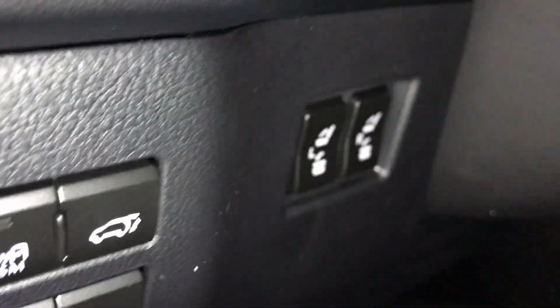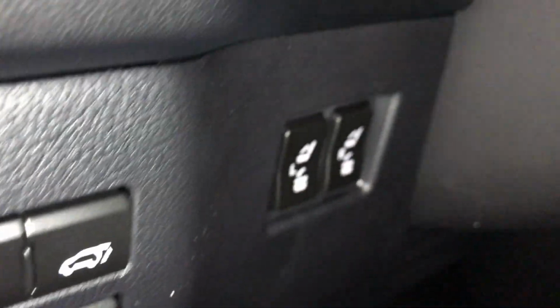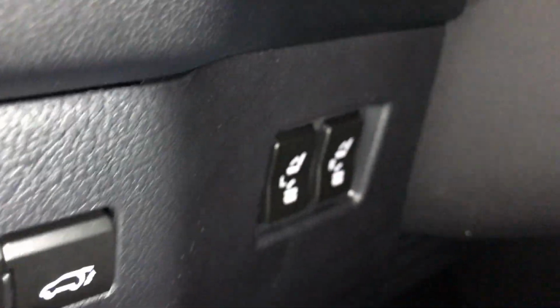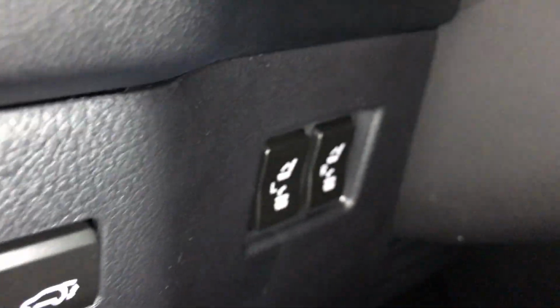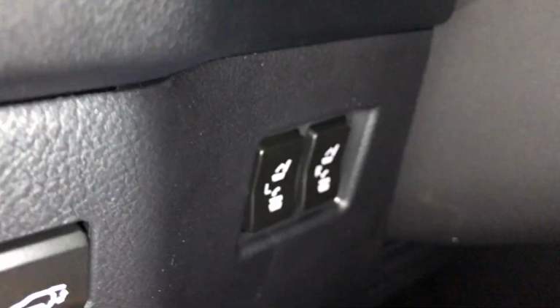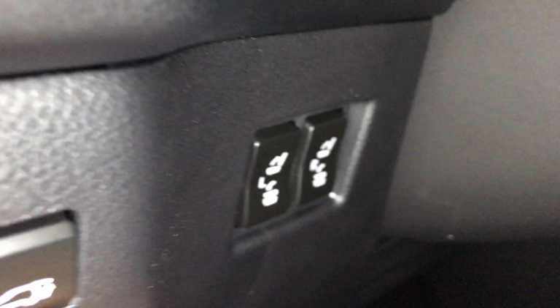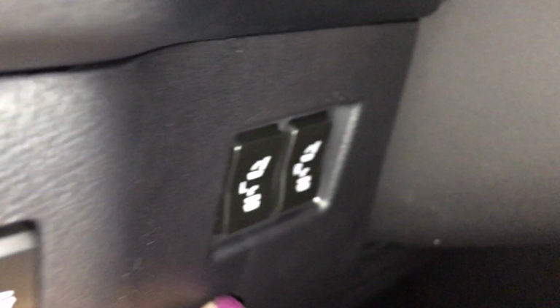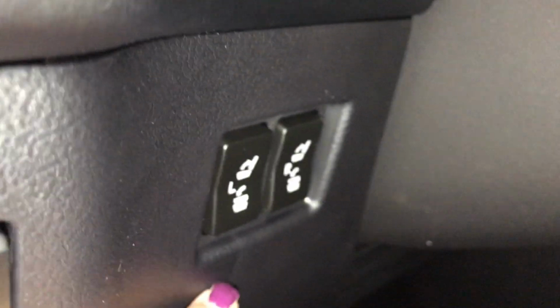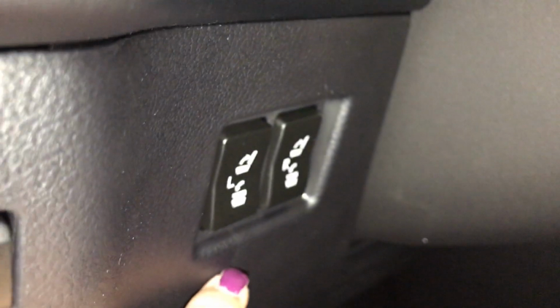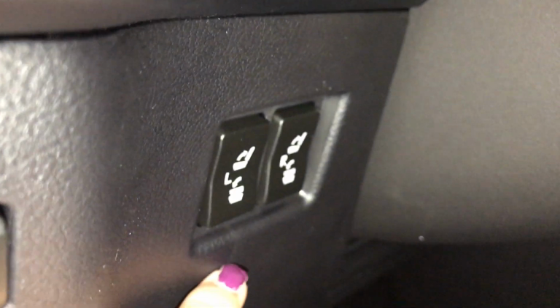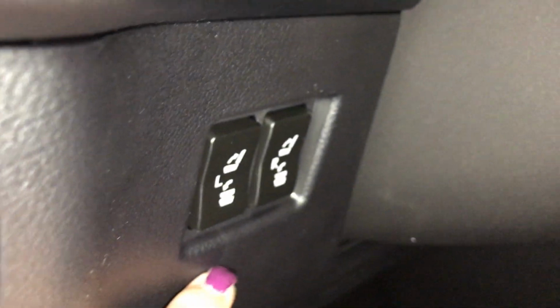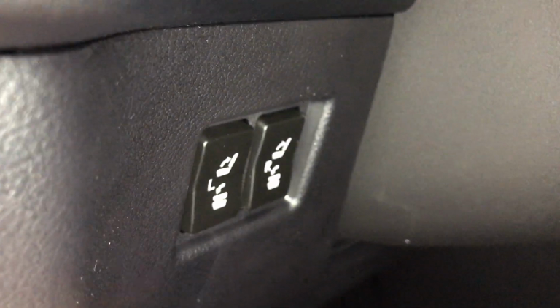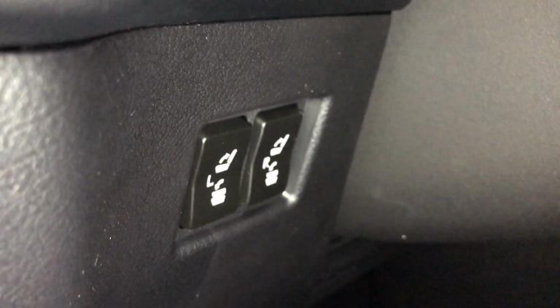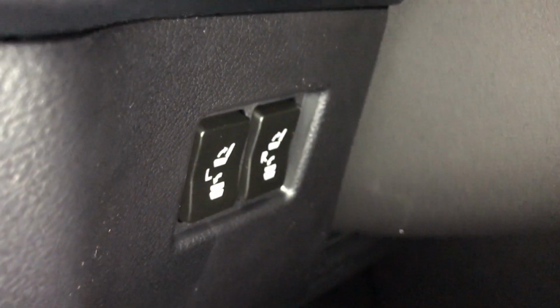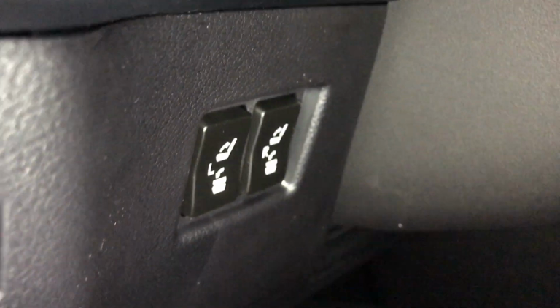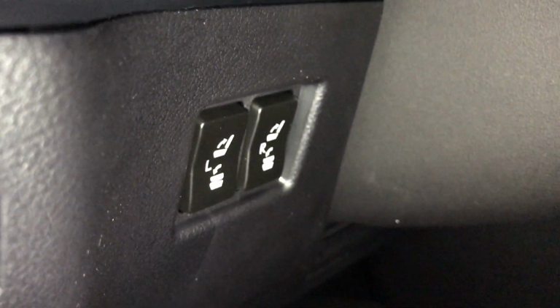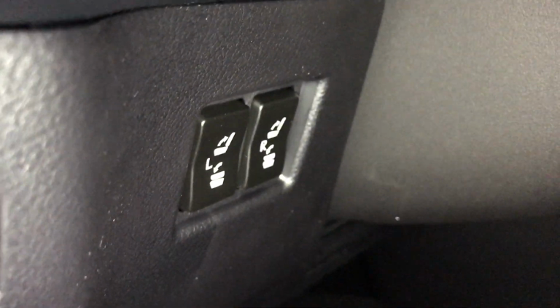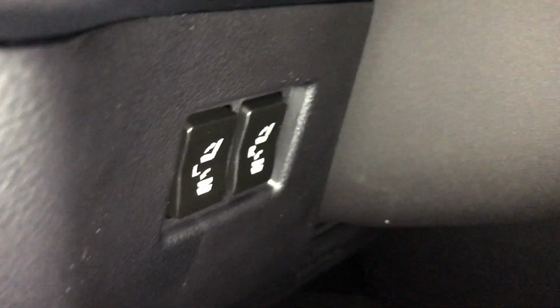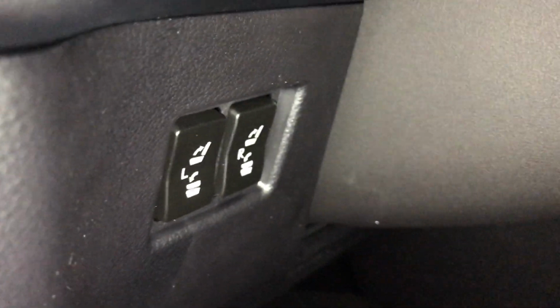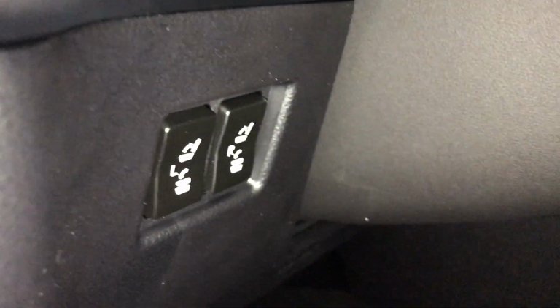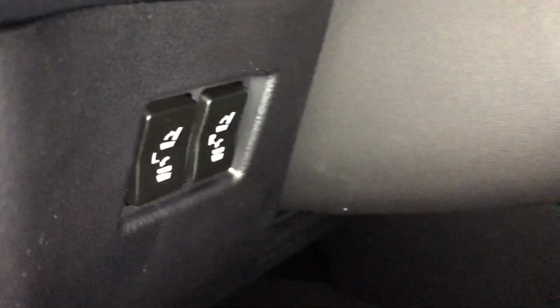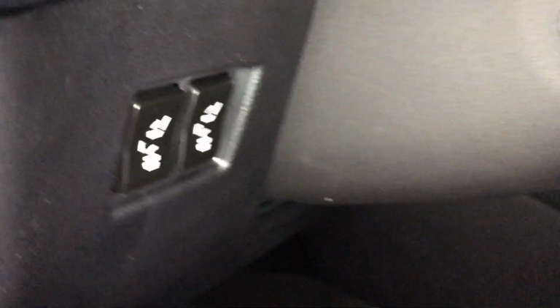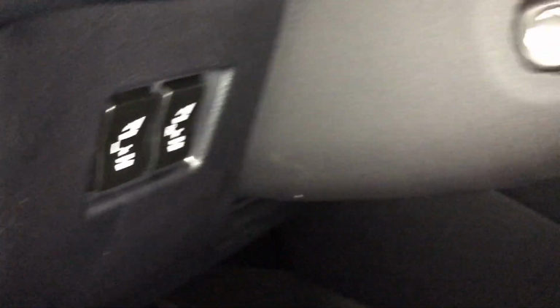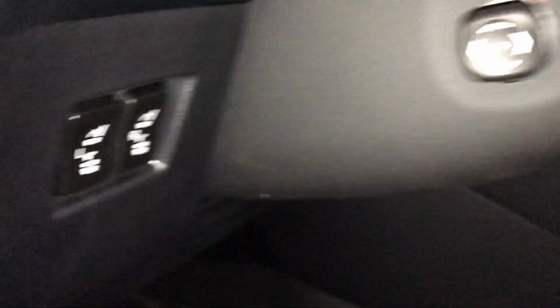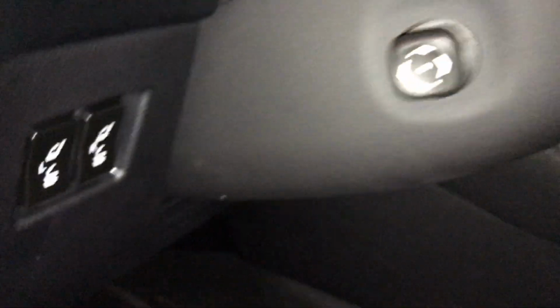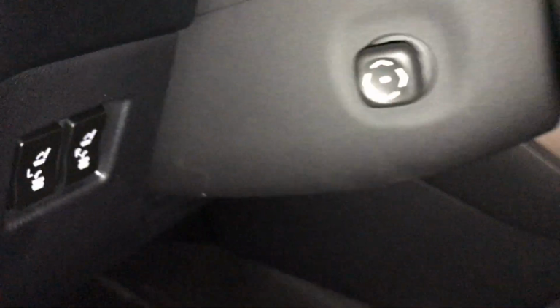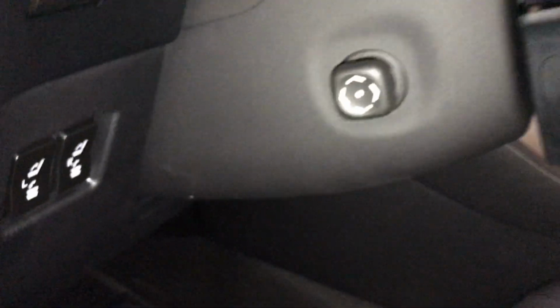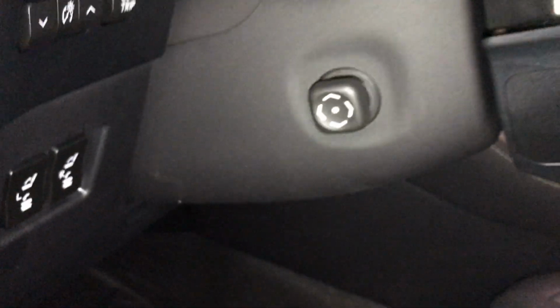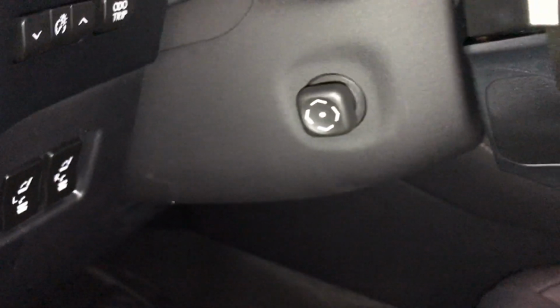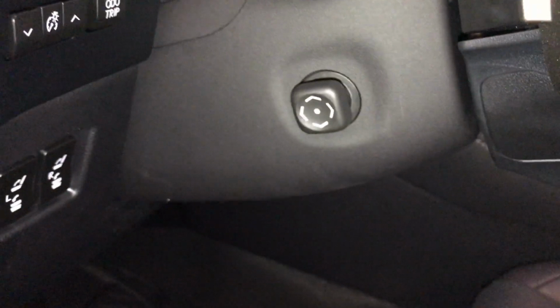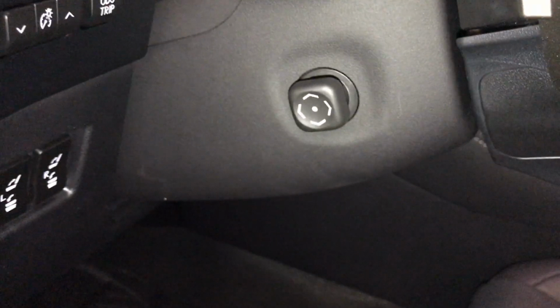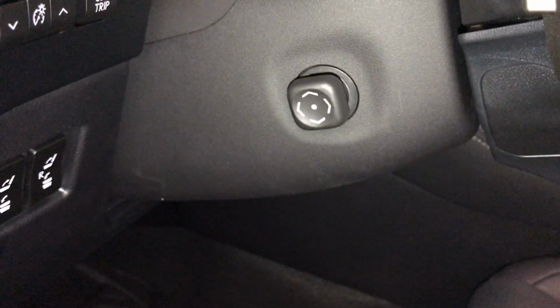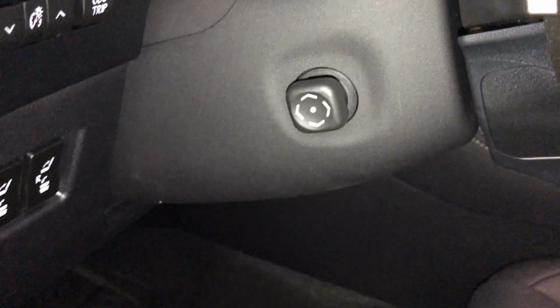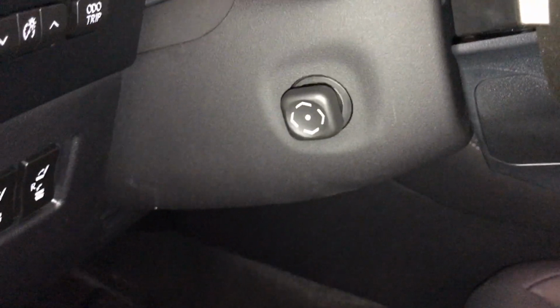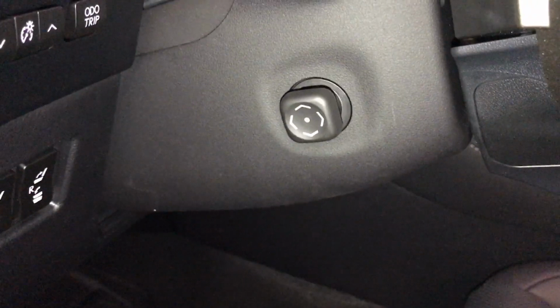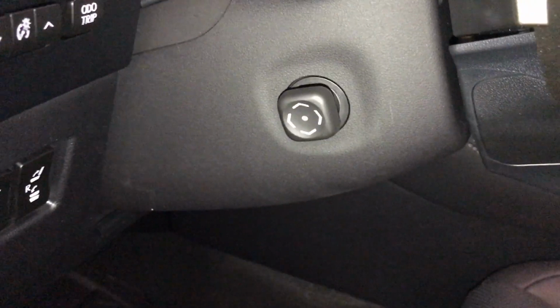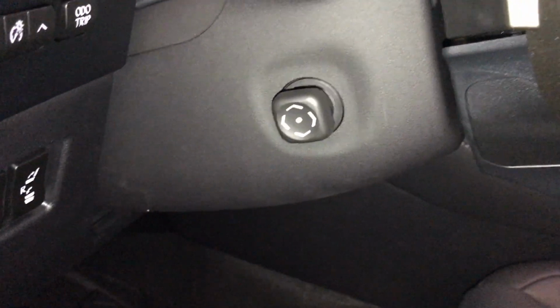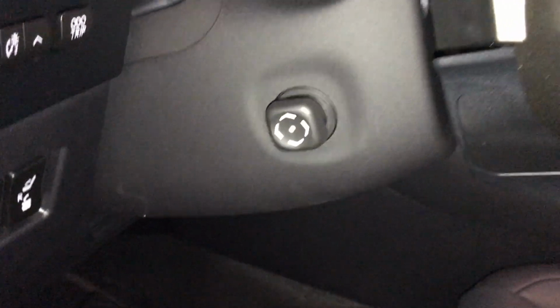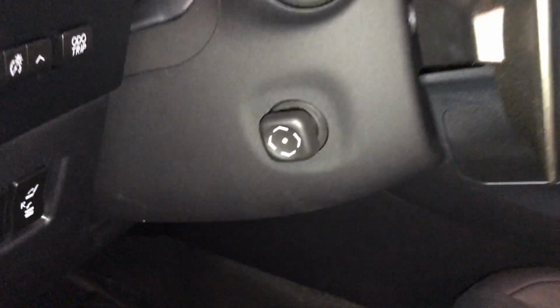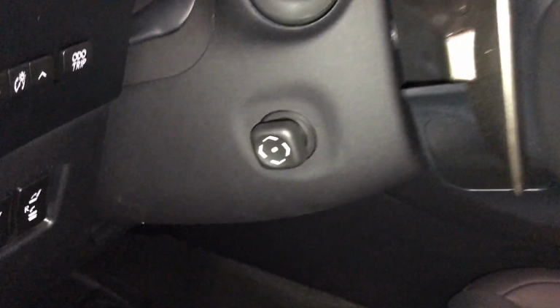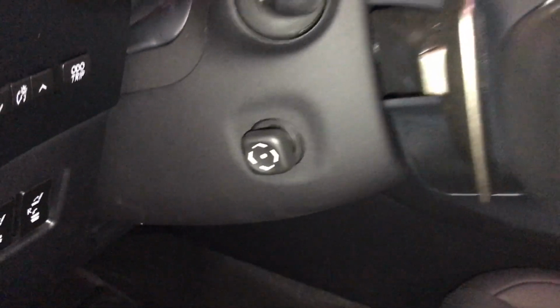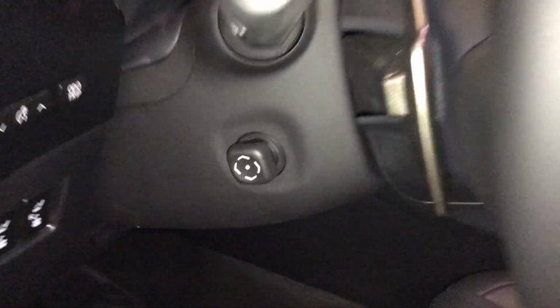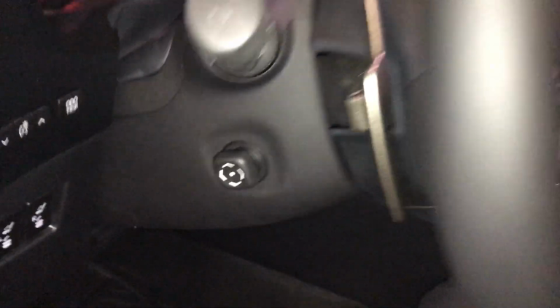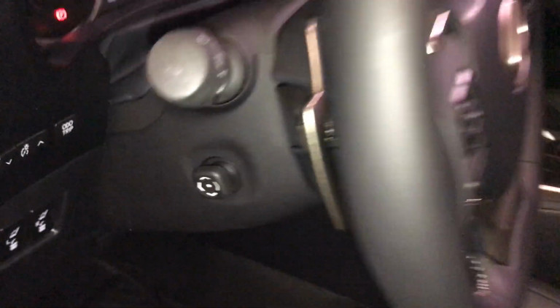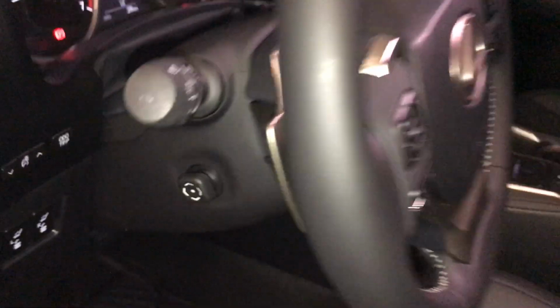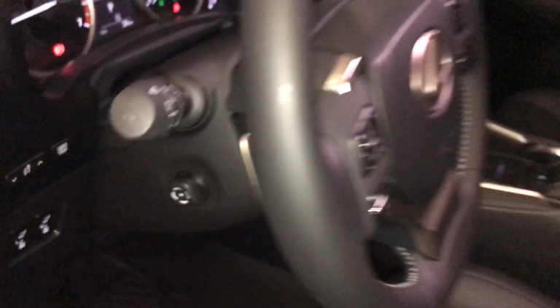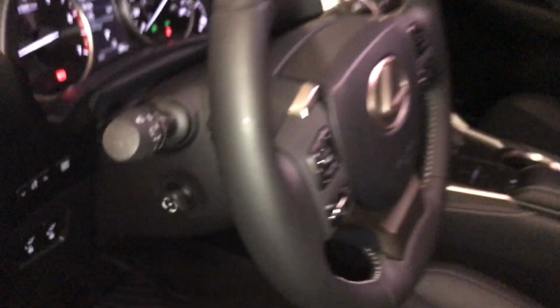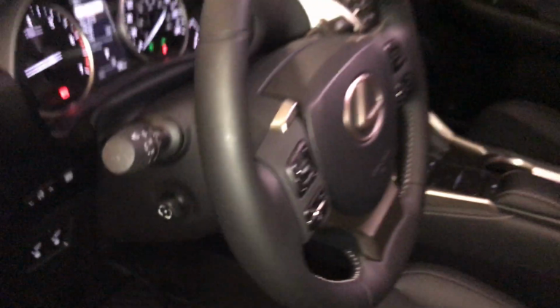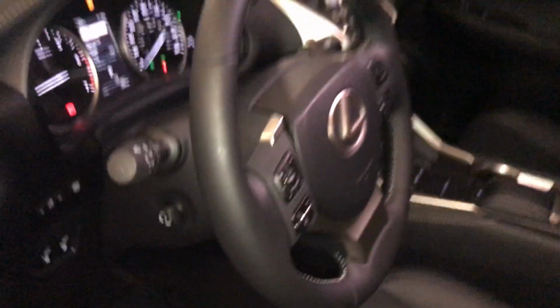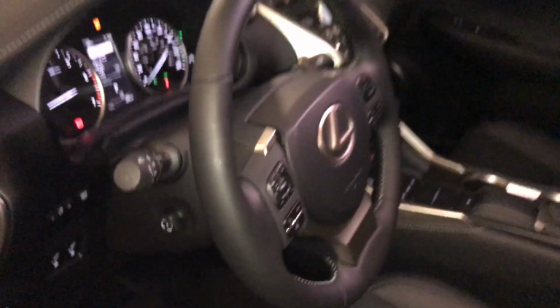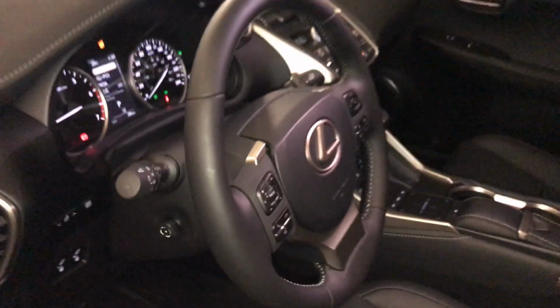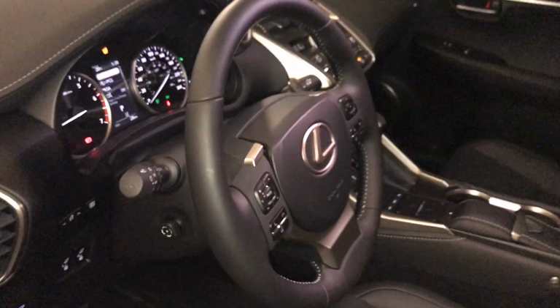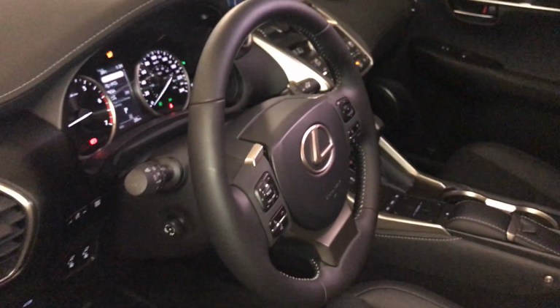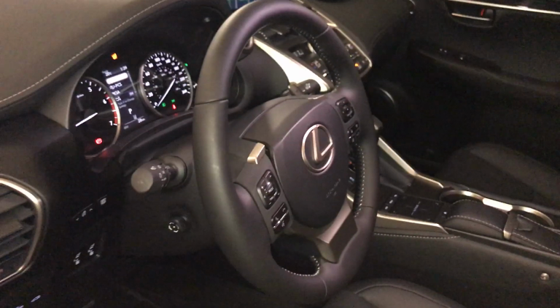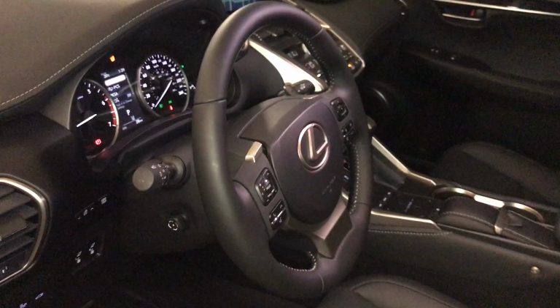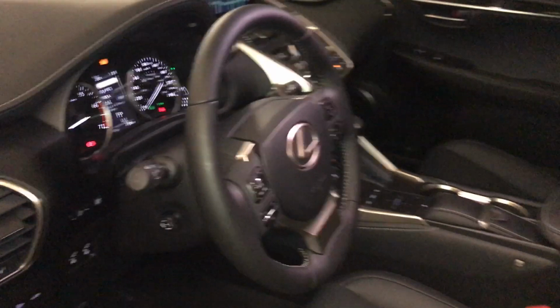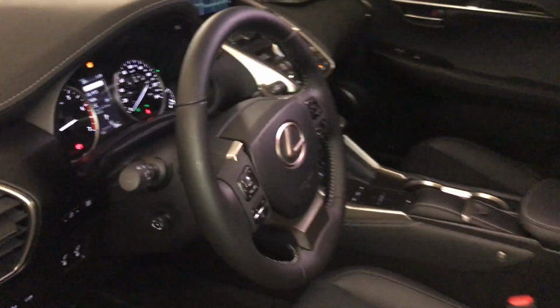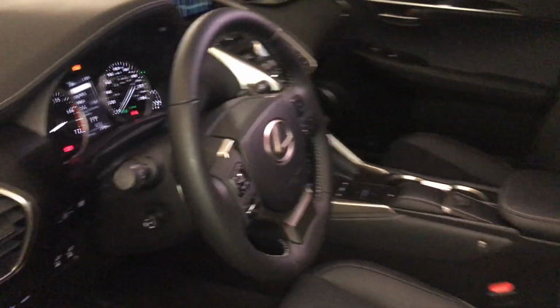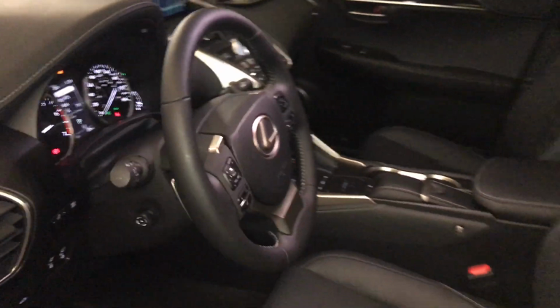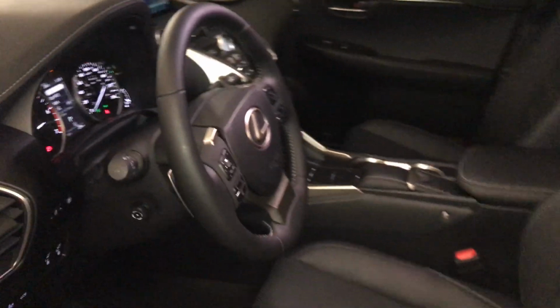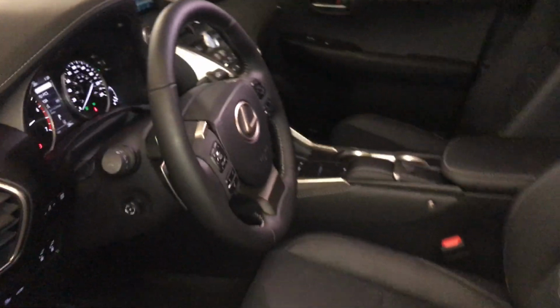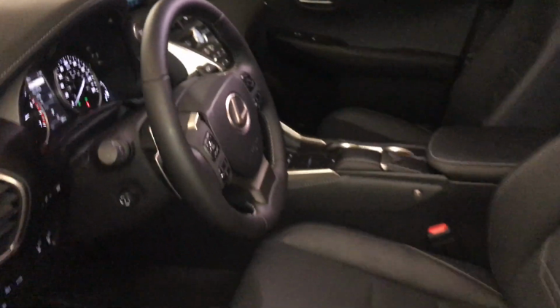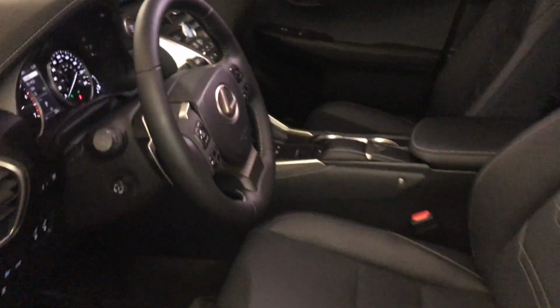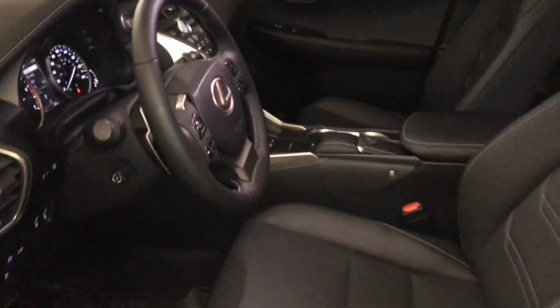You also have power controls for the second row seating. The steering wheel is powered, tilt, and telescopic. It's also leather wrapped.